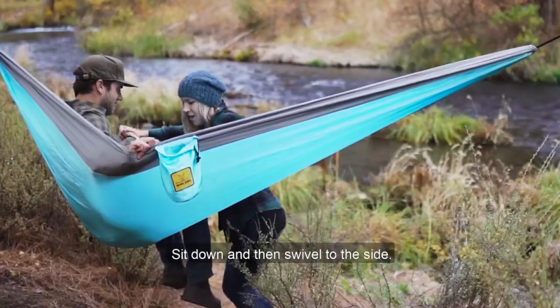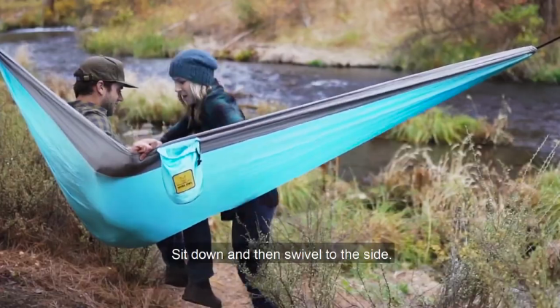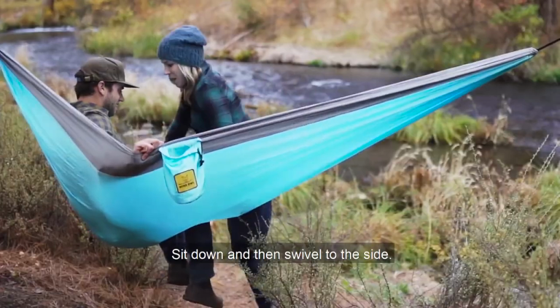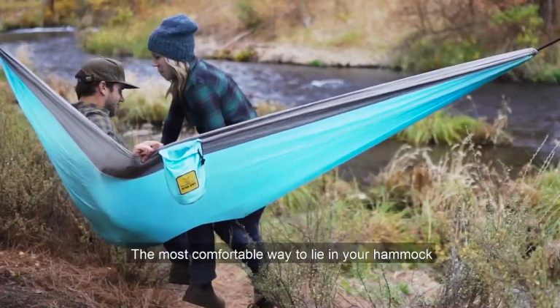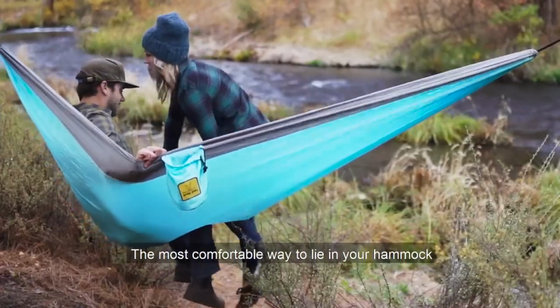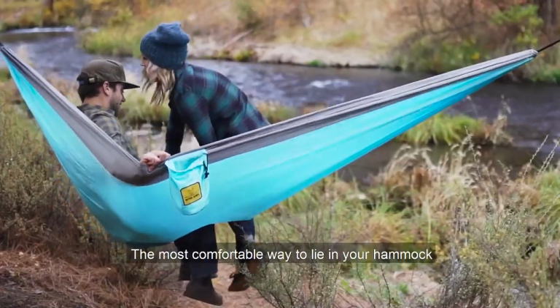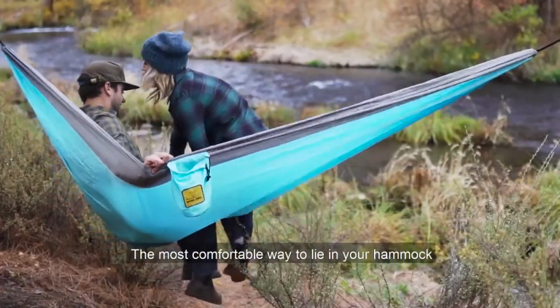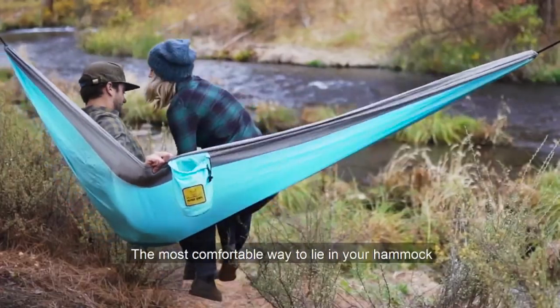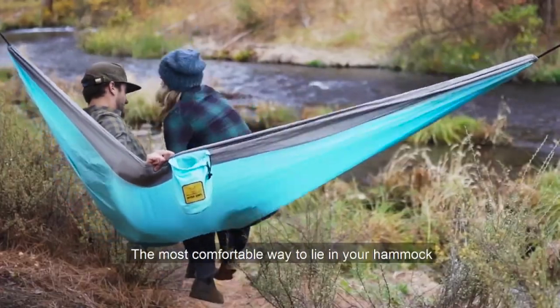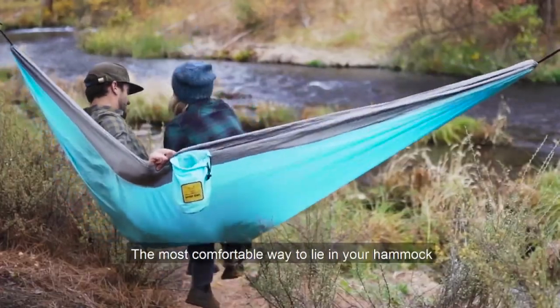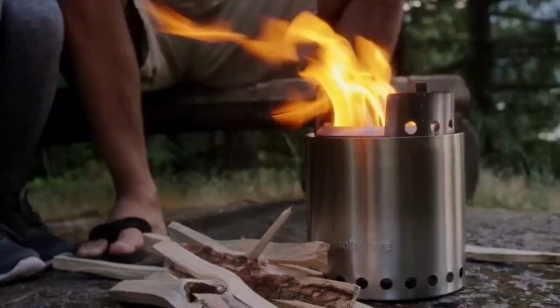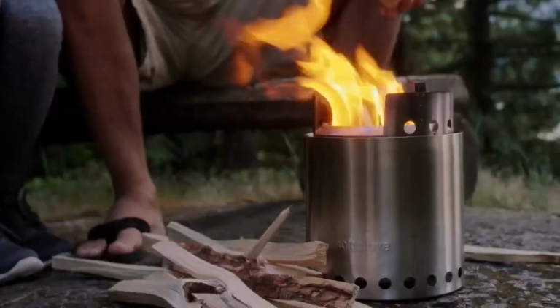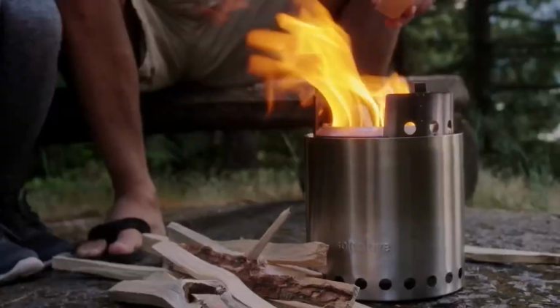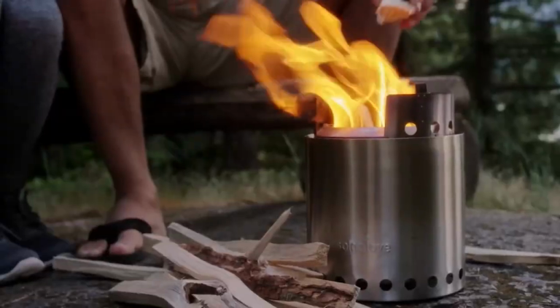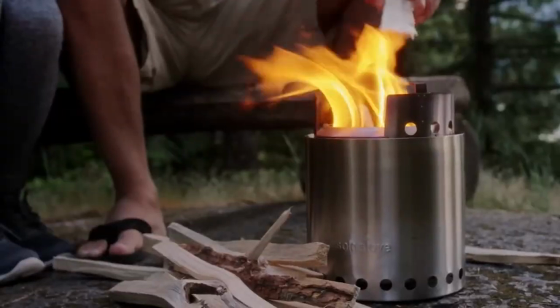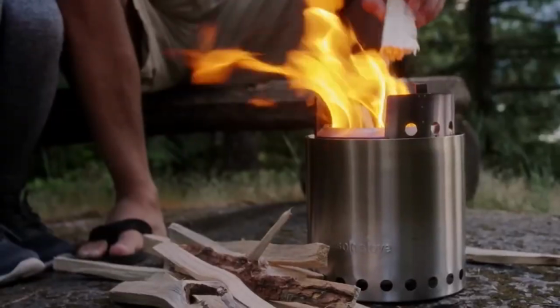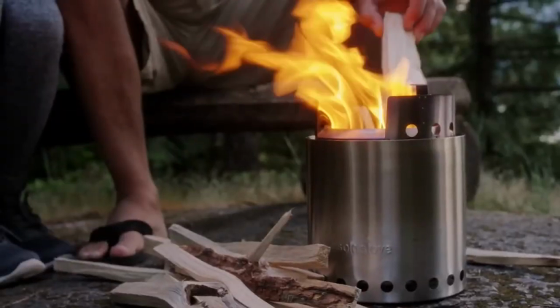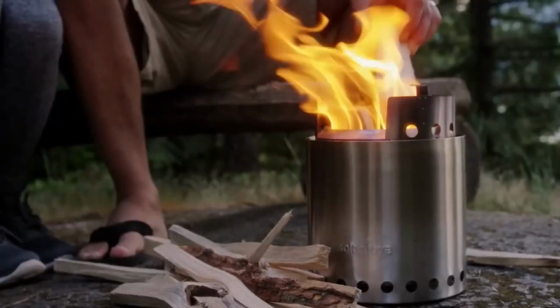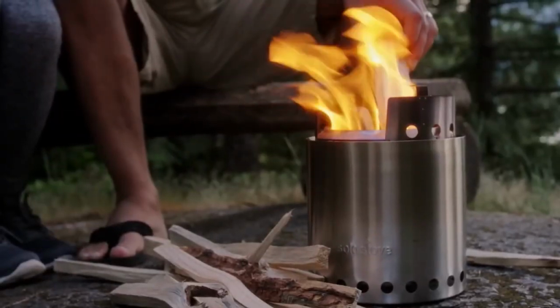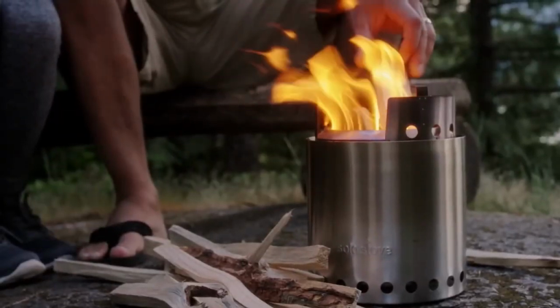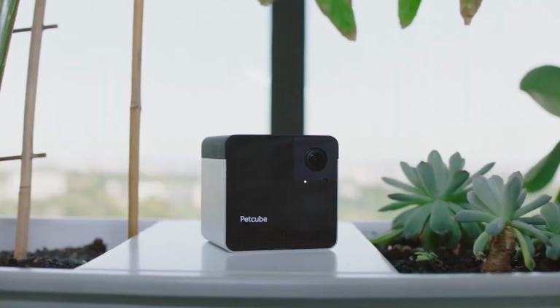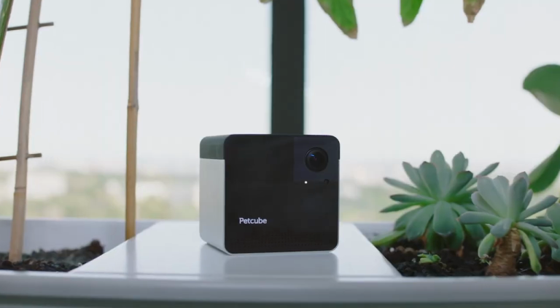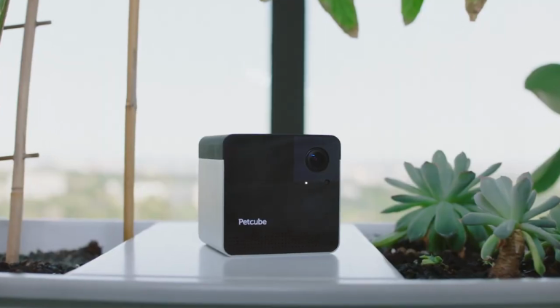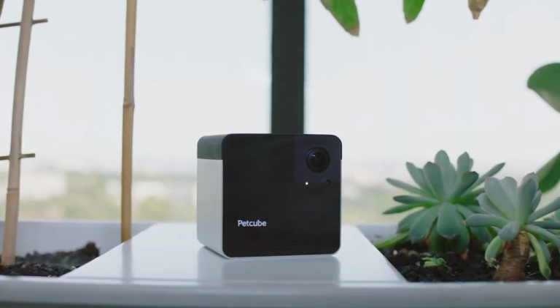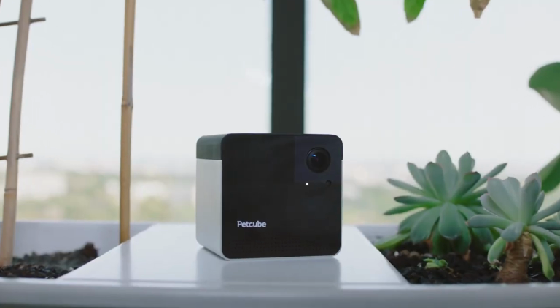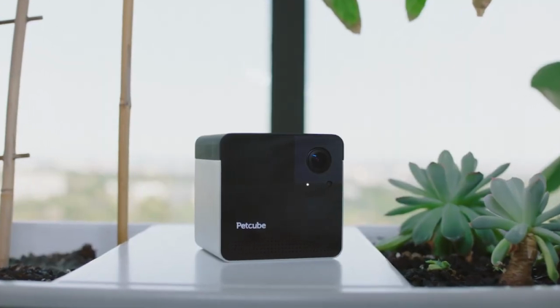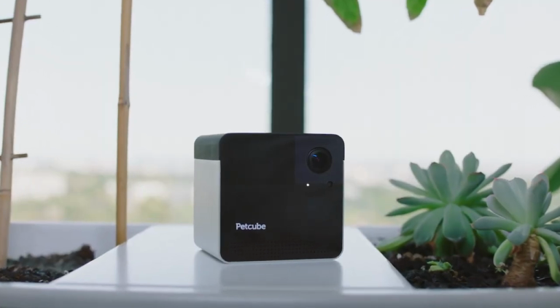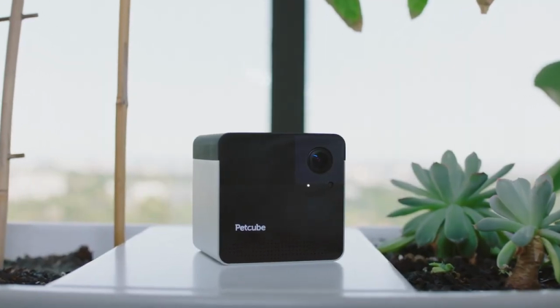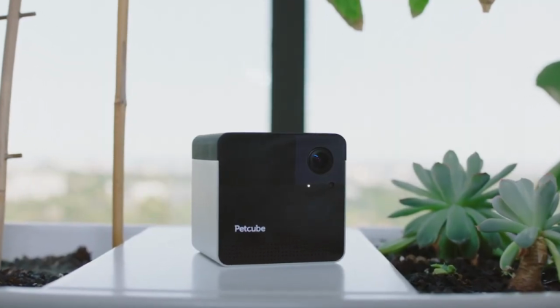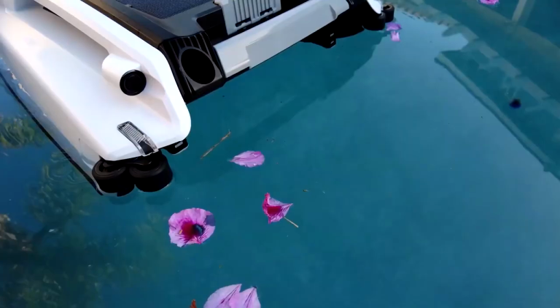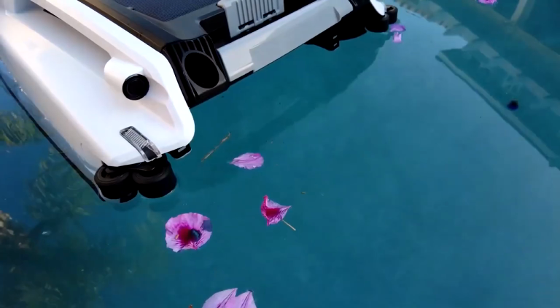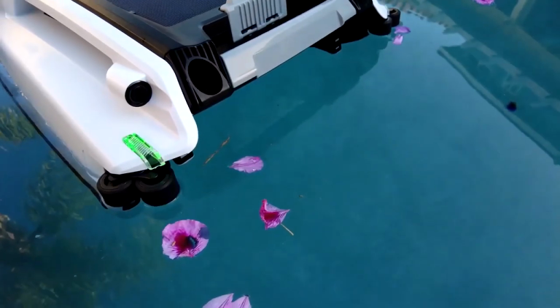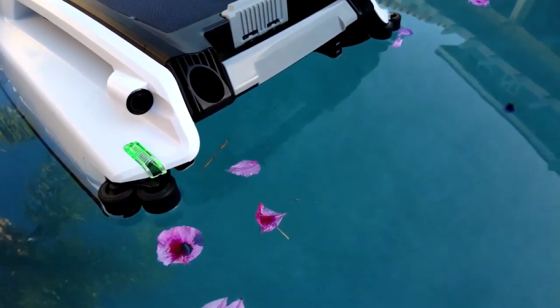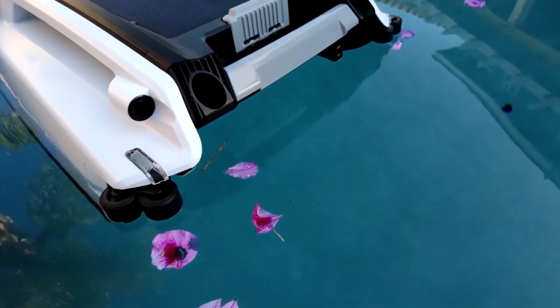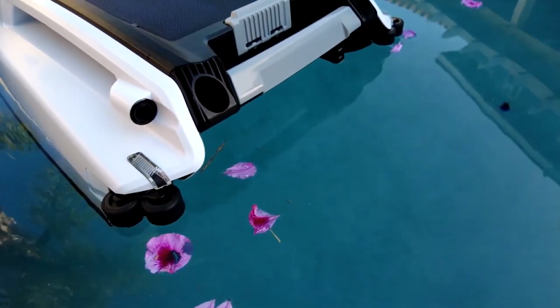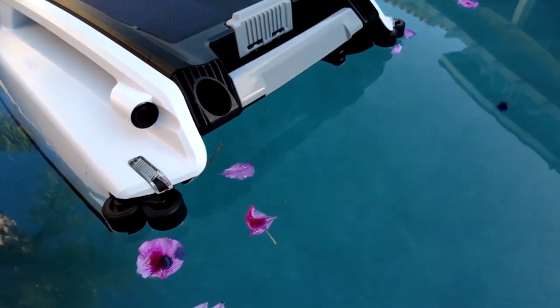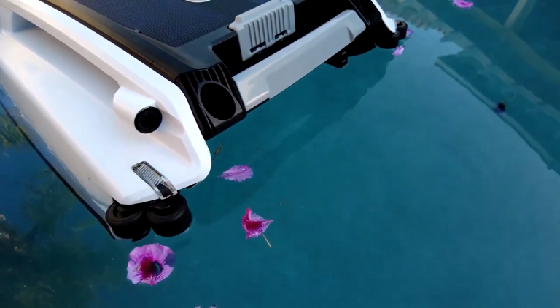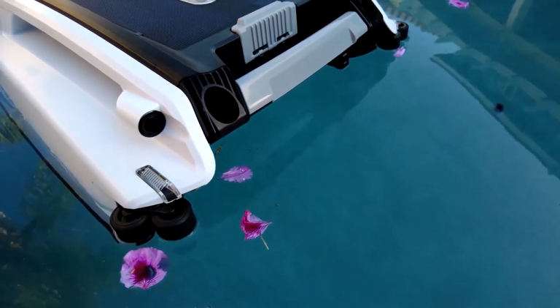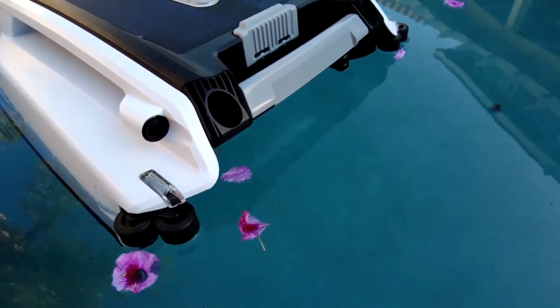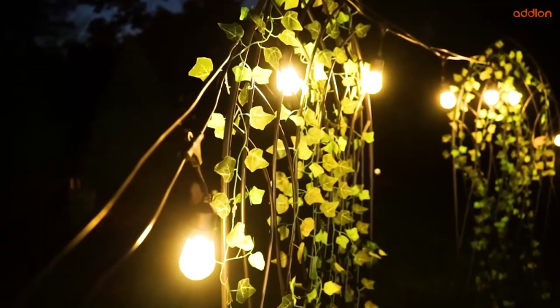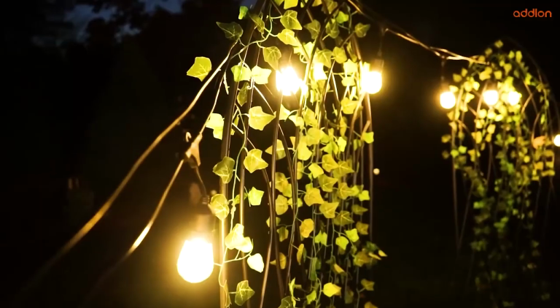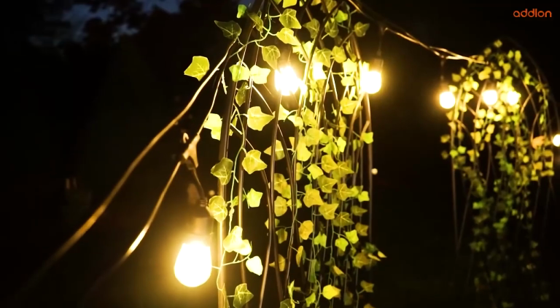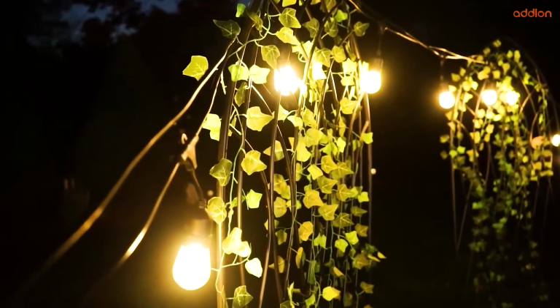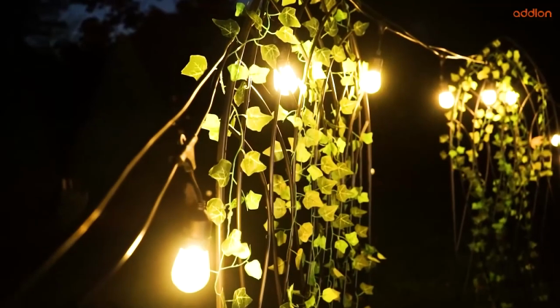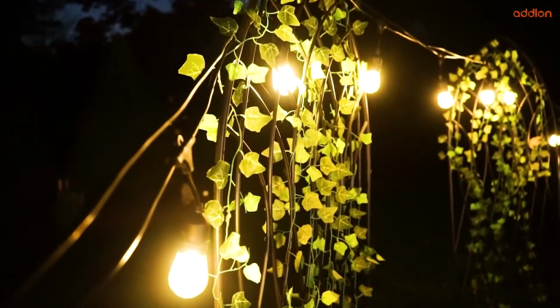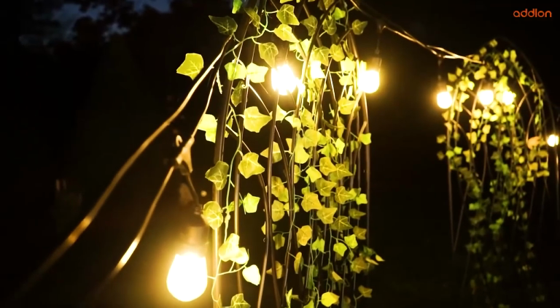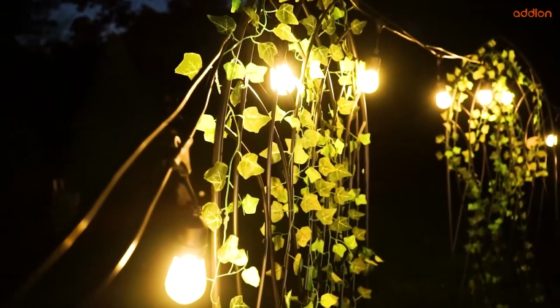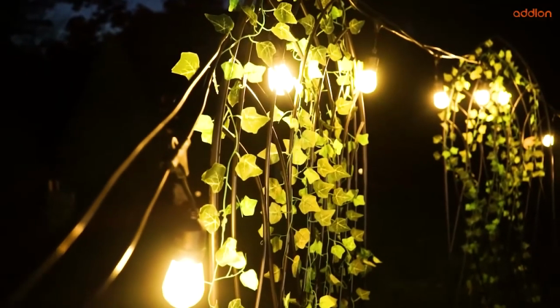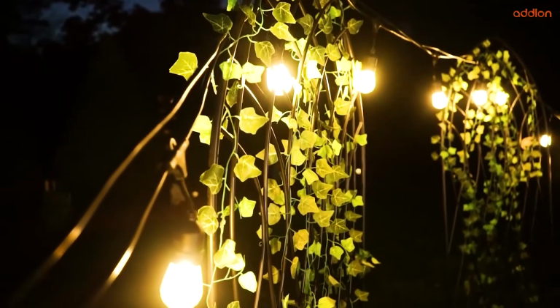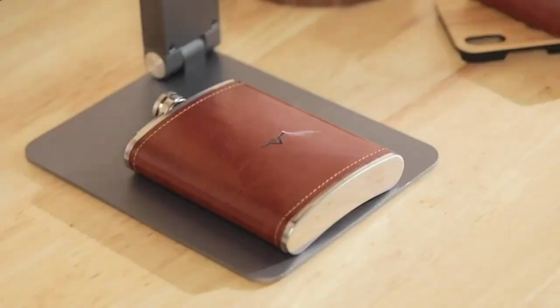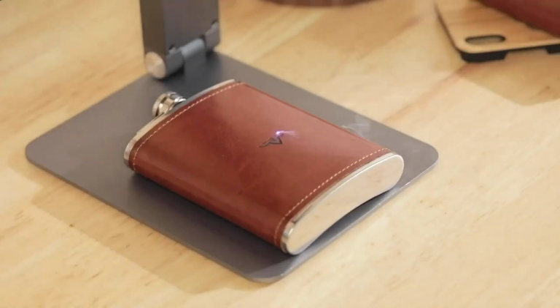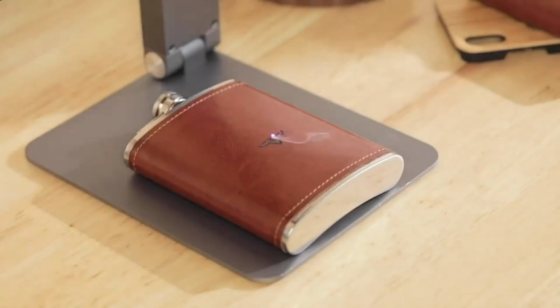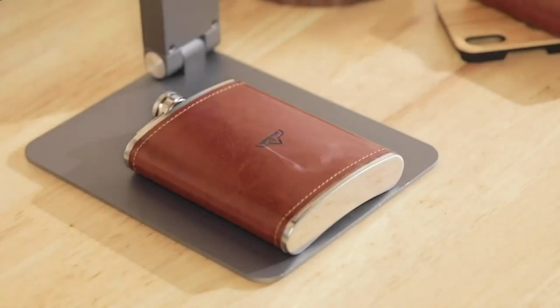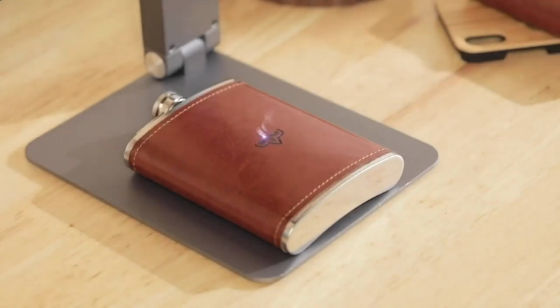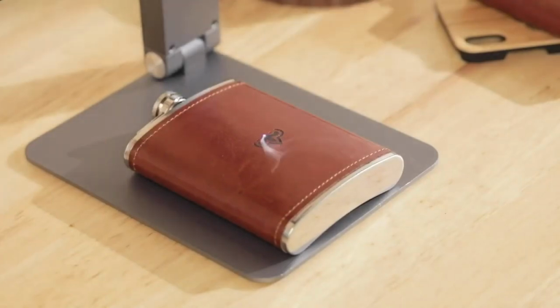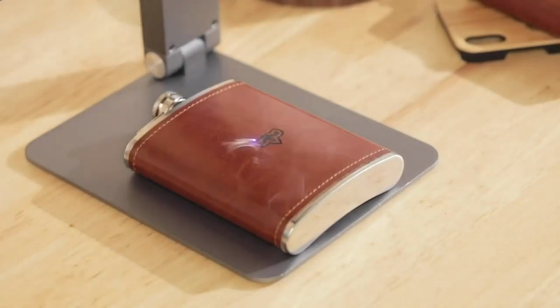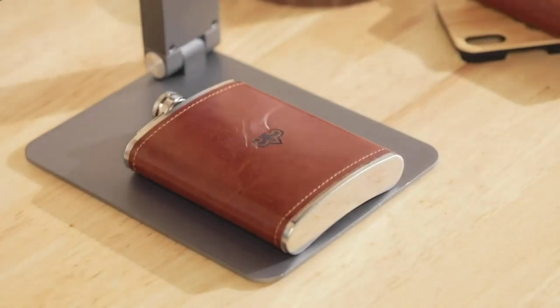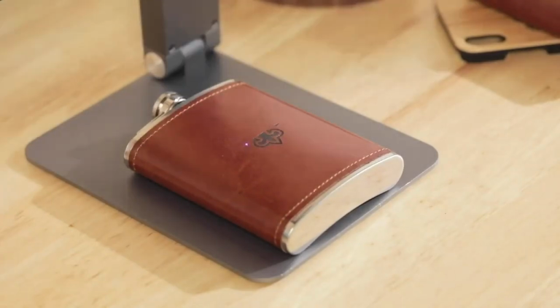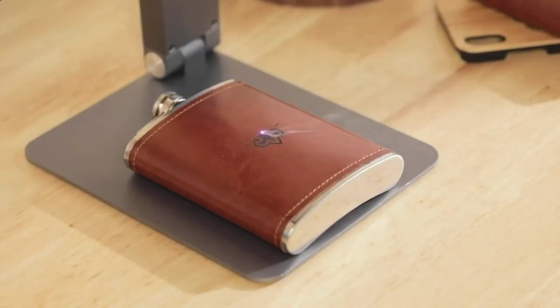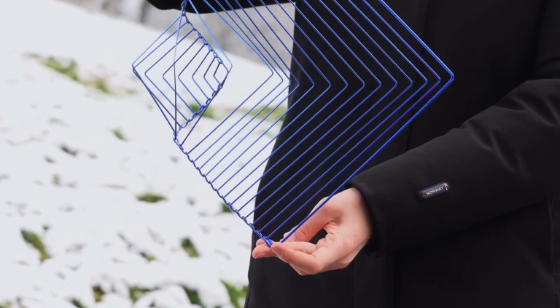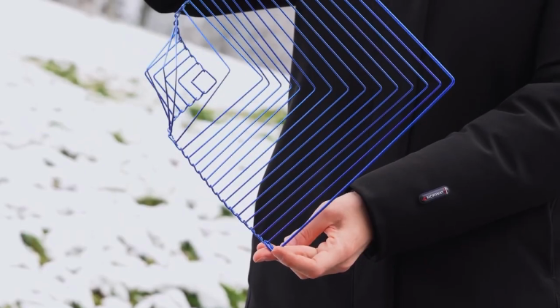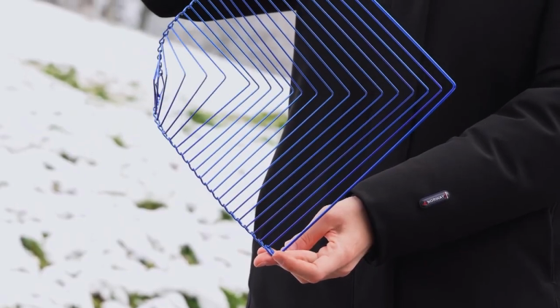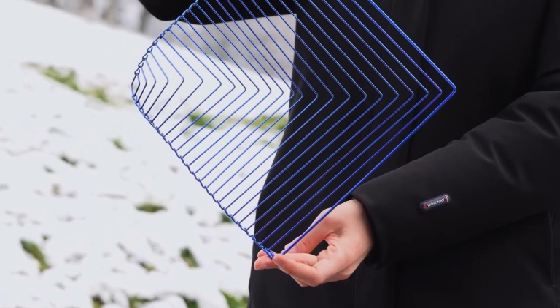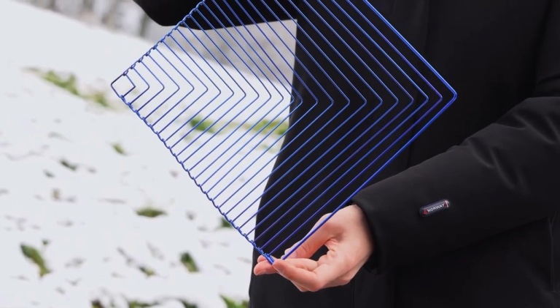Hey guys, we are back with some cool gadgets from Amazon. So keep watching, let's get it on!